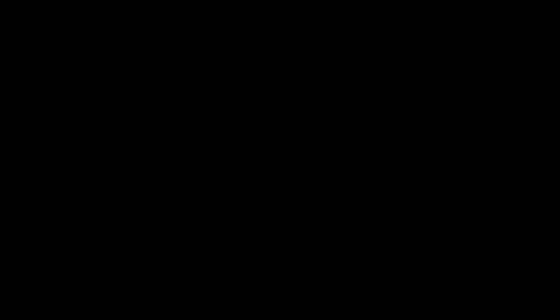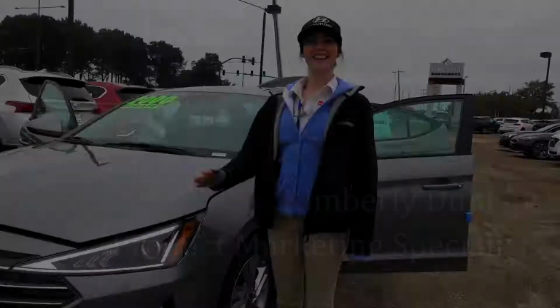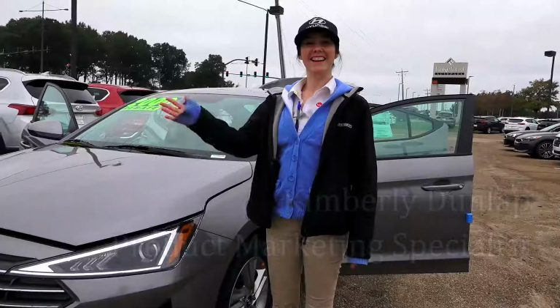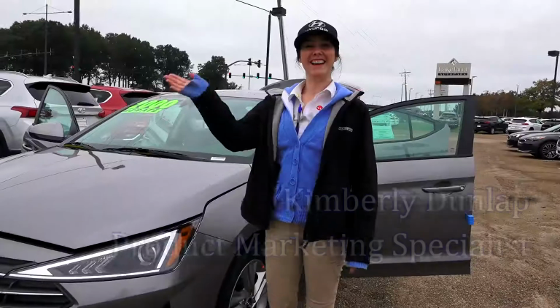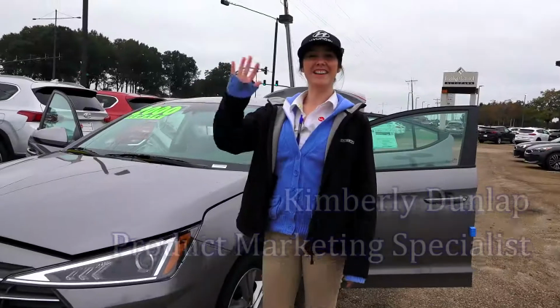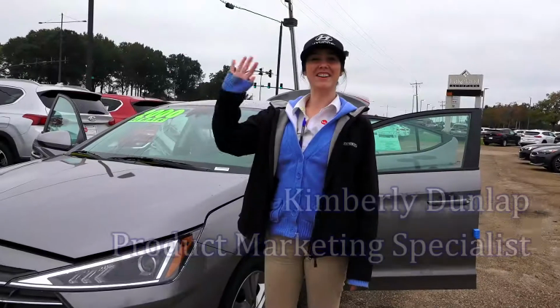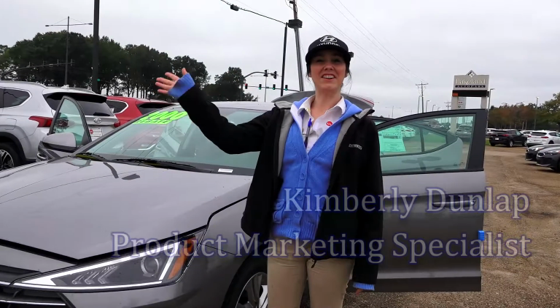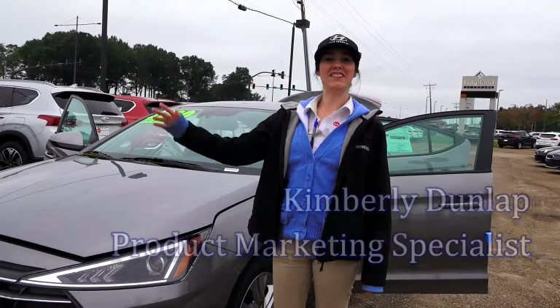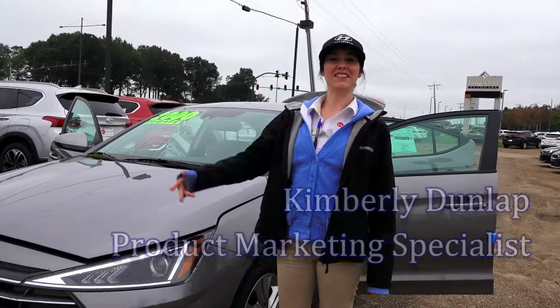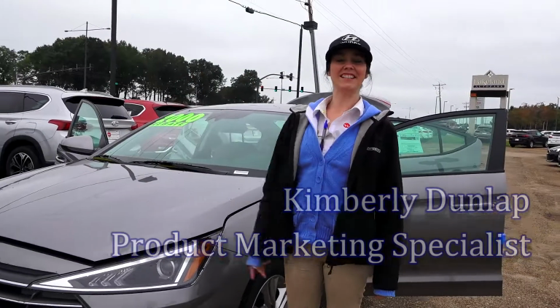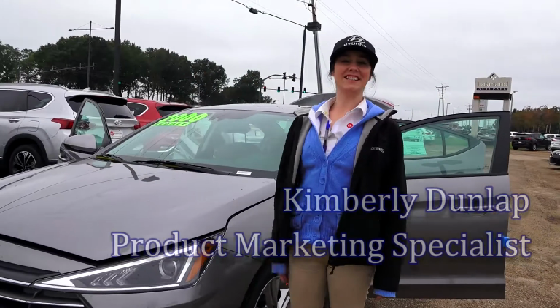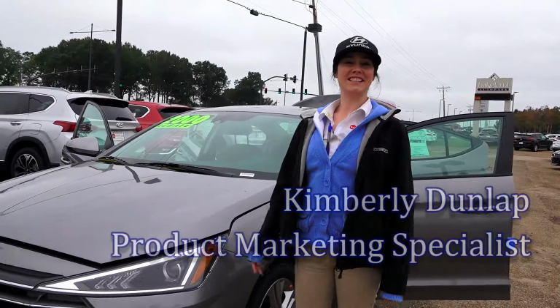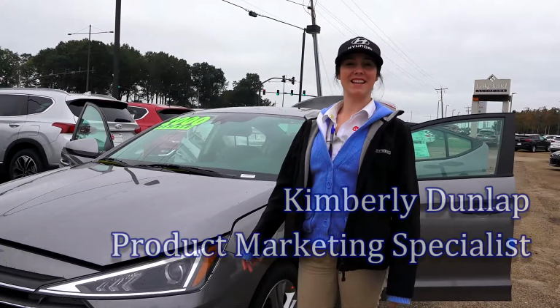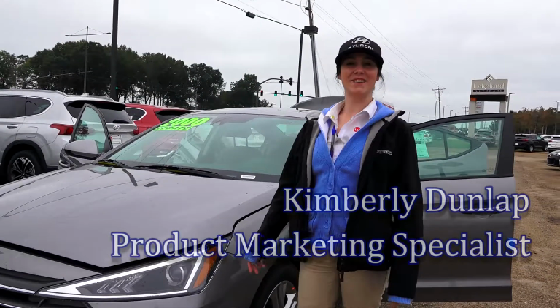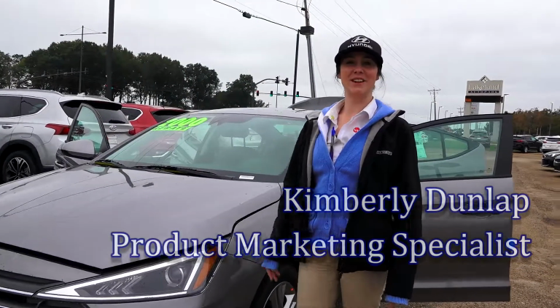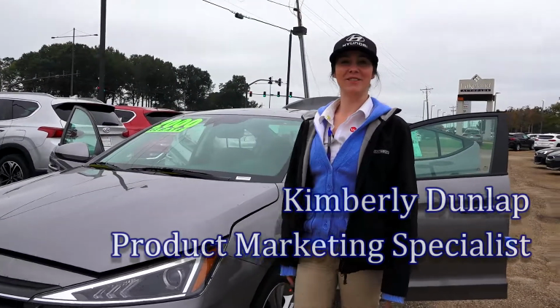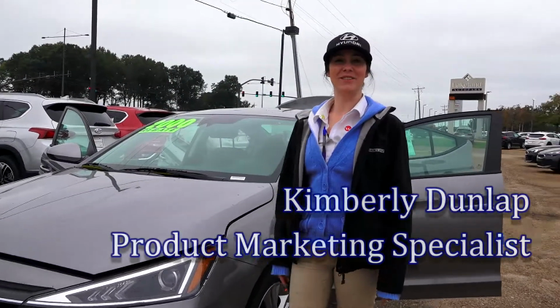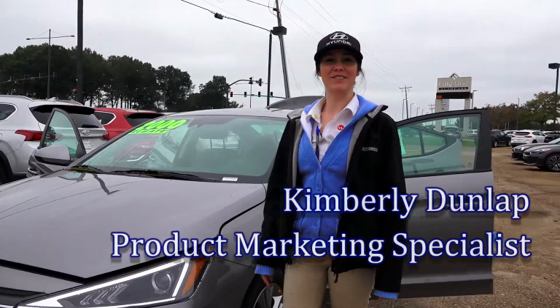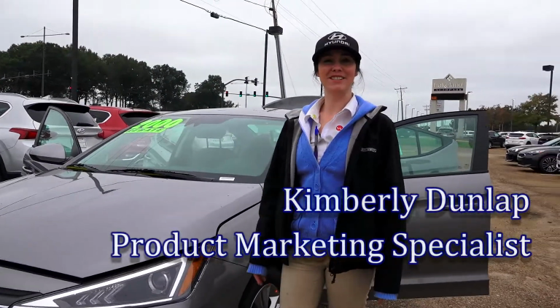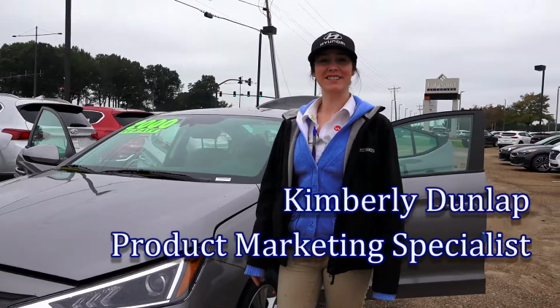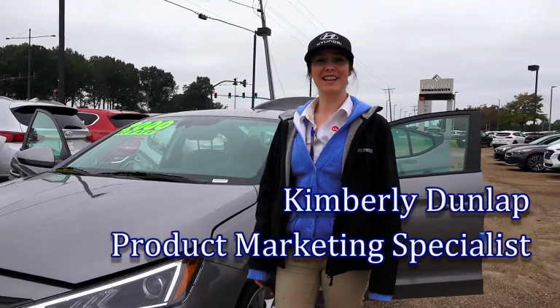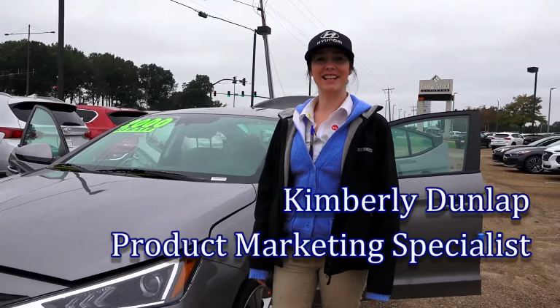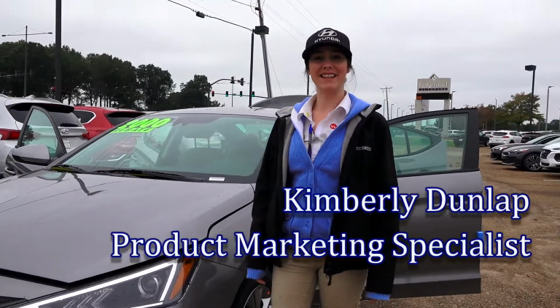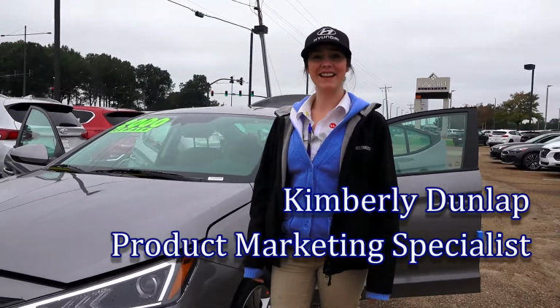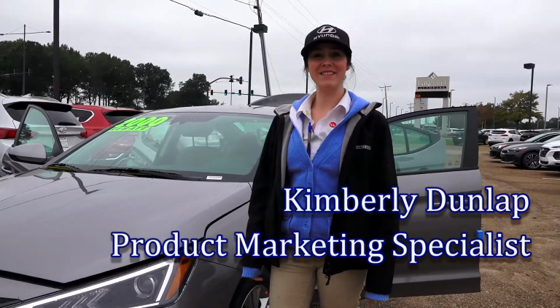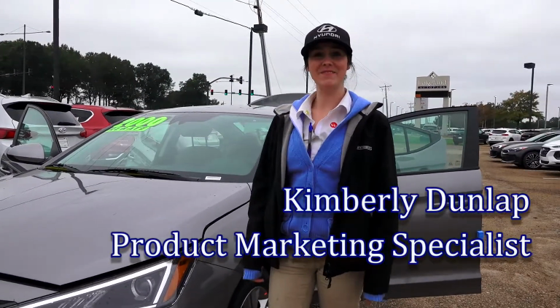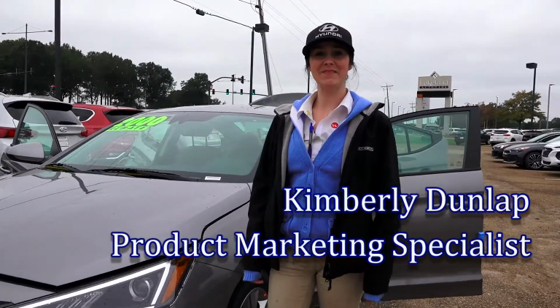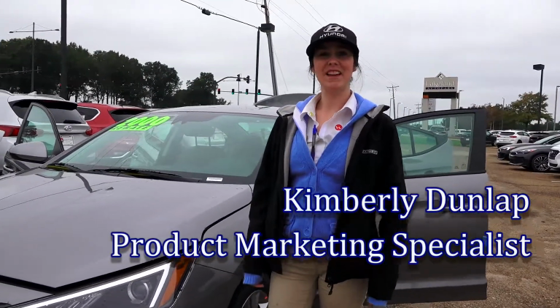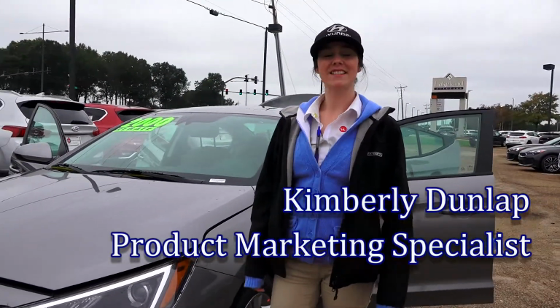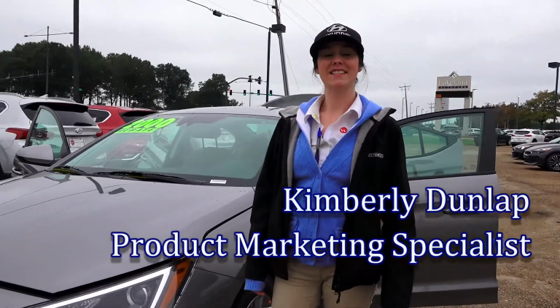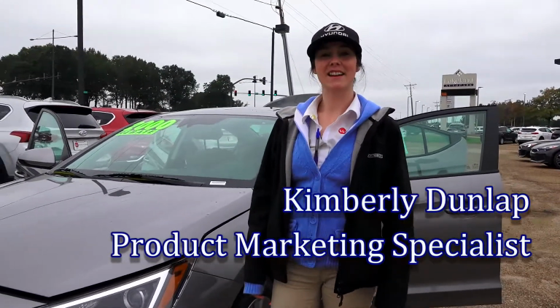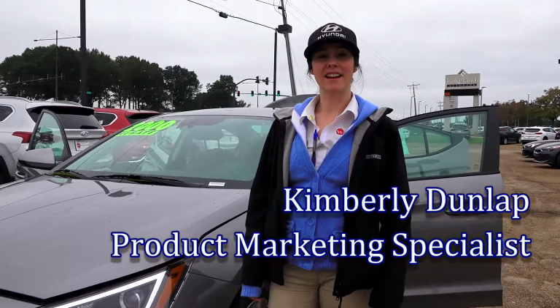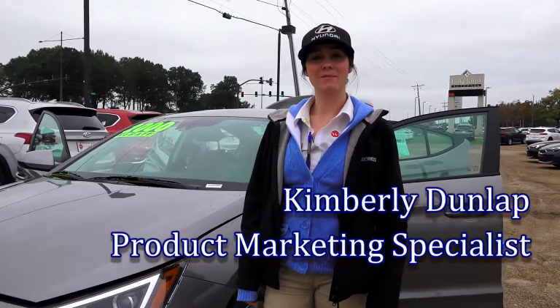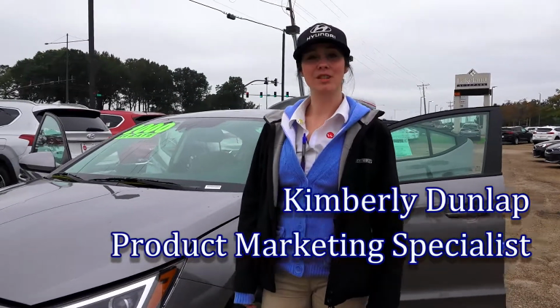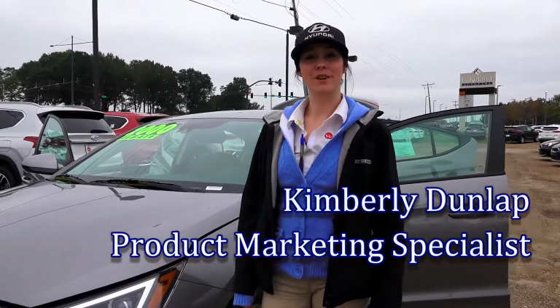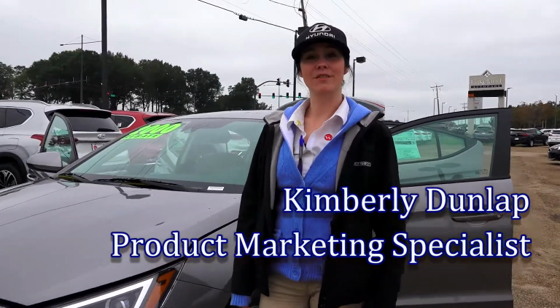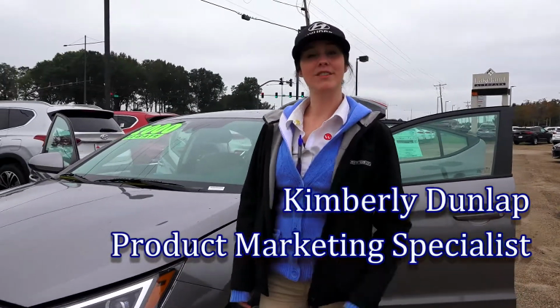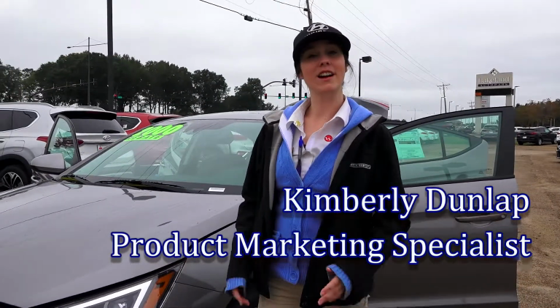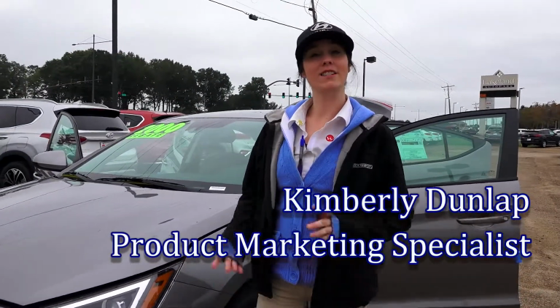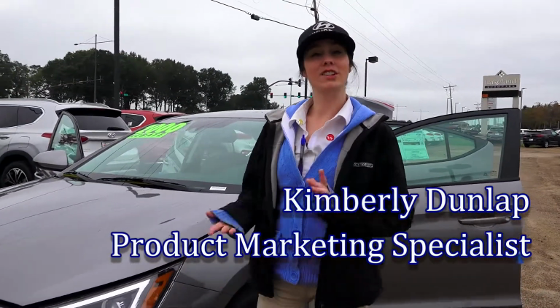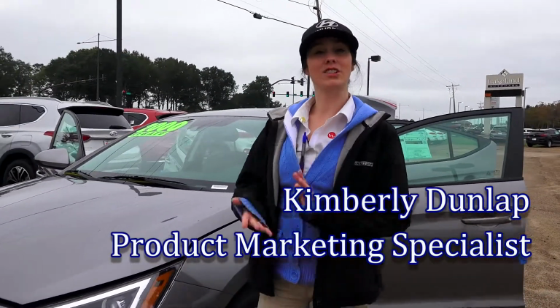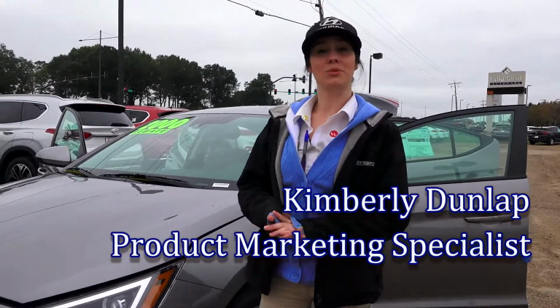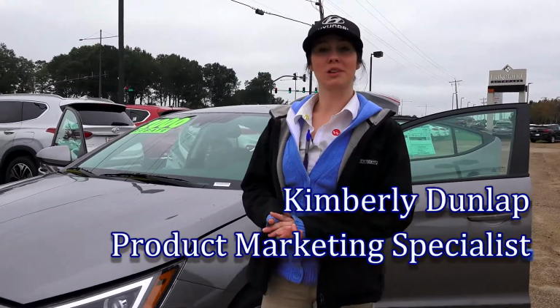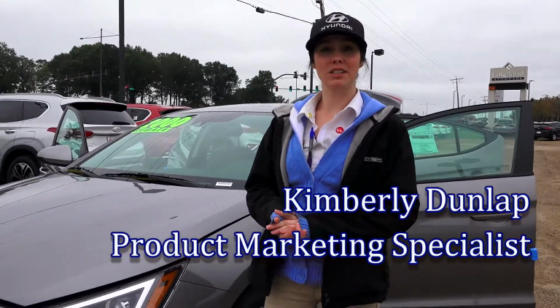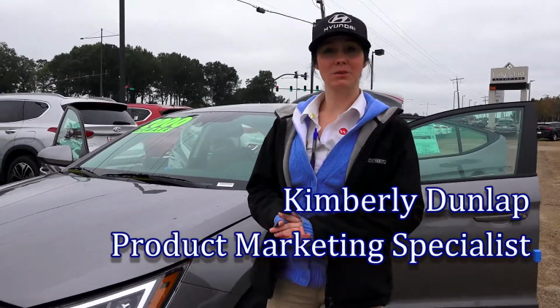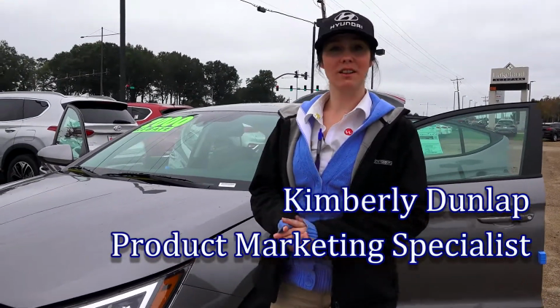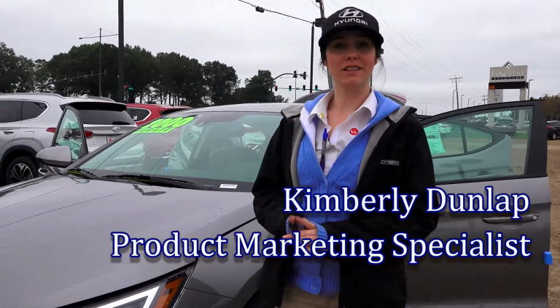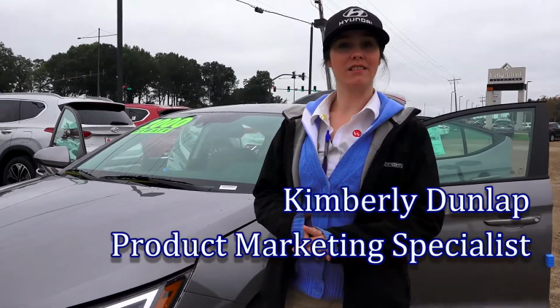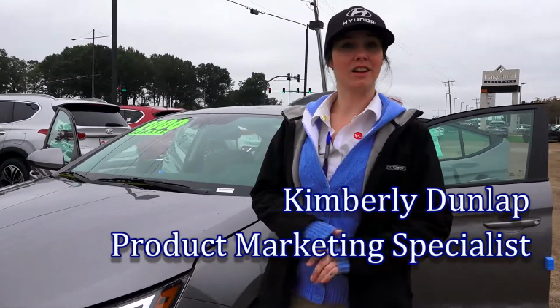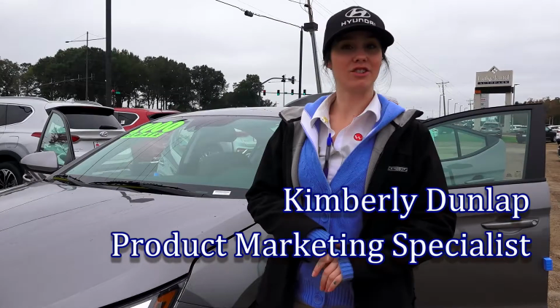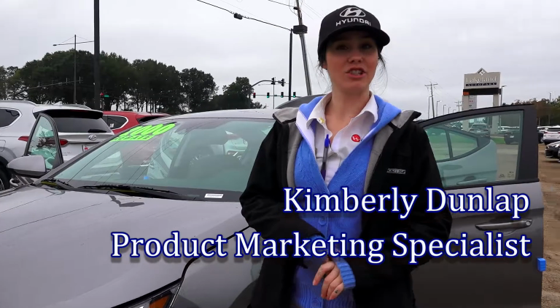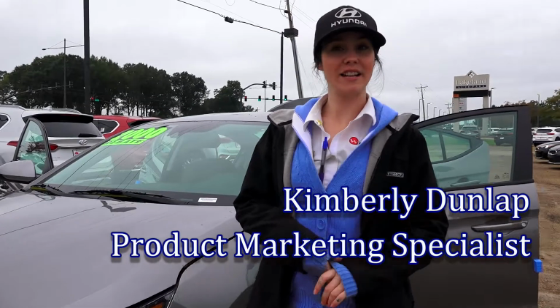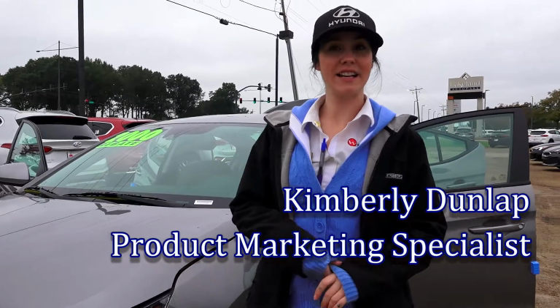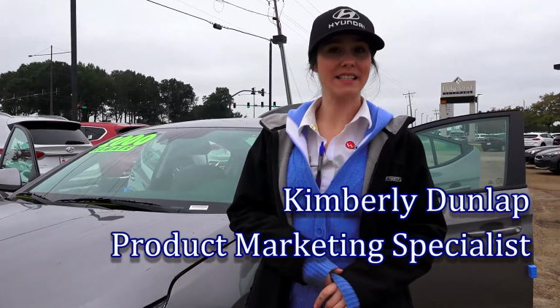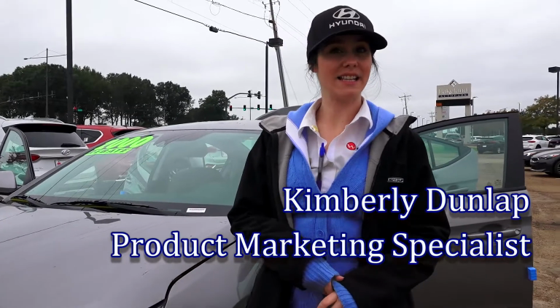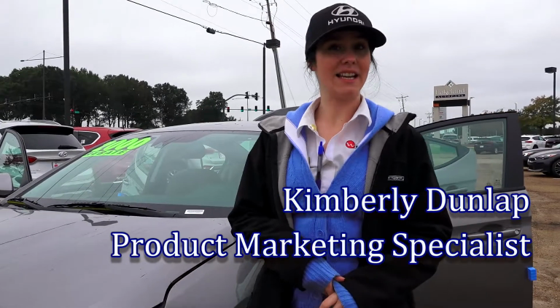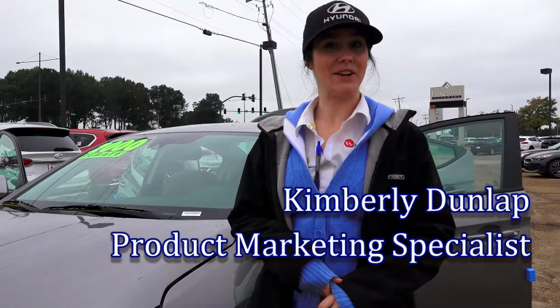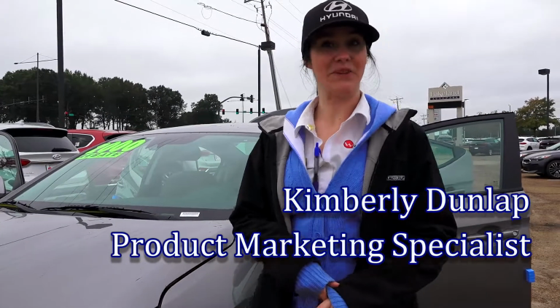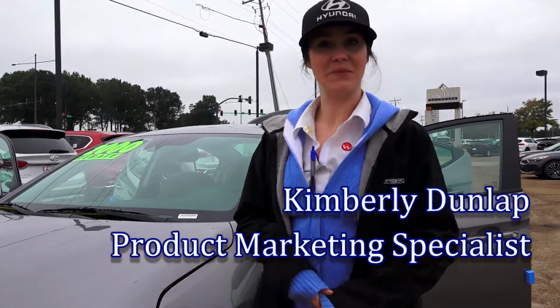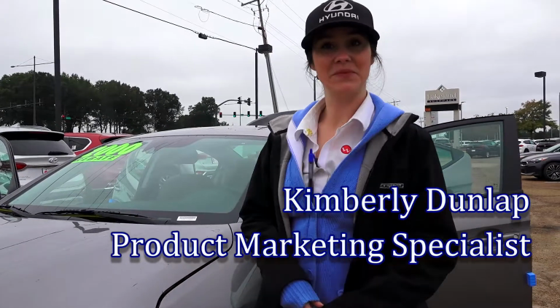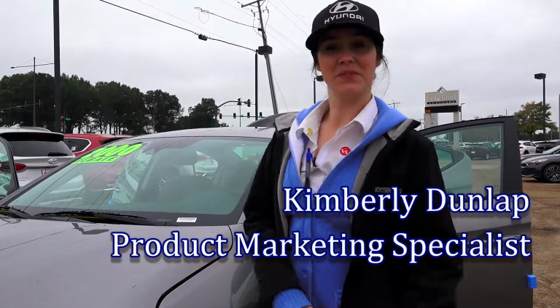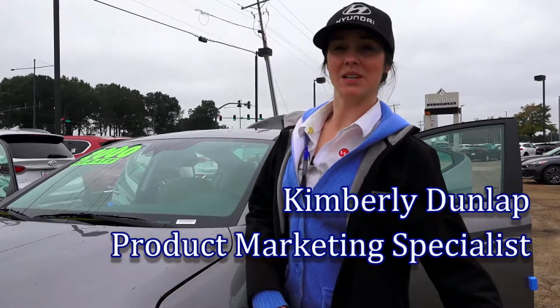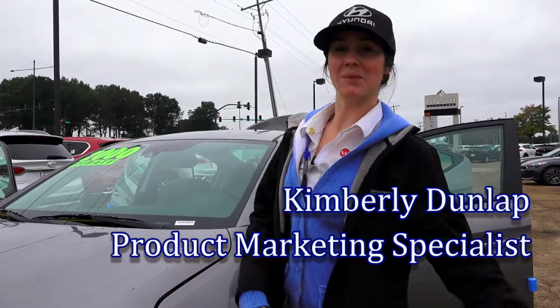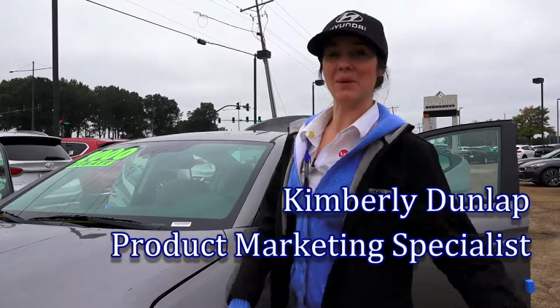Hey y'all, it's Kim at Wilson Hyundai. Today I'm showing you guys our 2020 Elantra SEL. Come on.